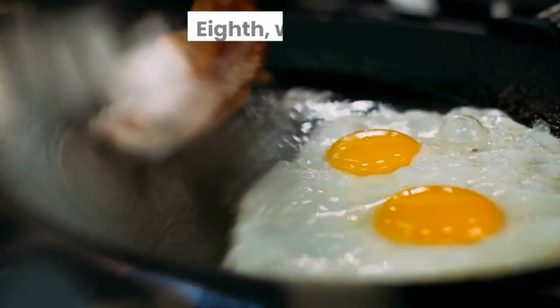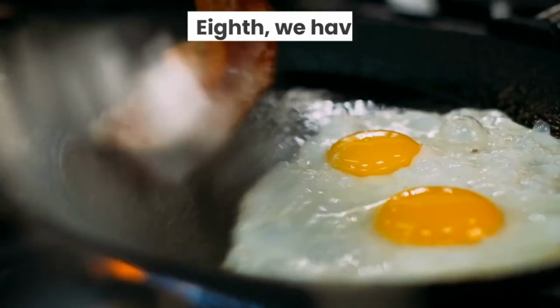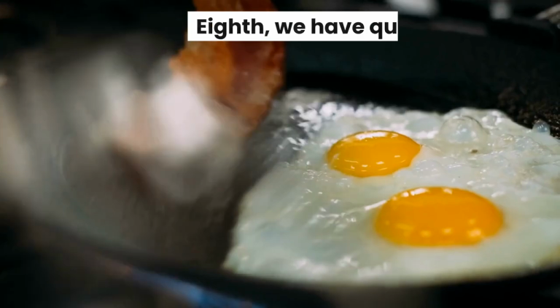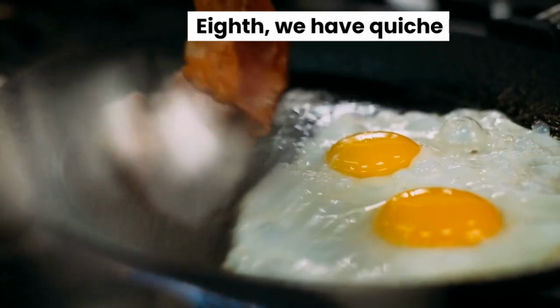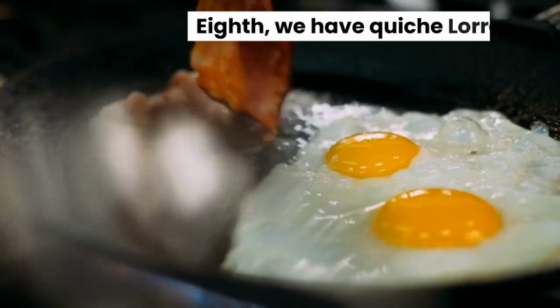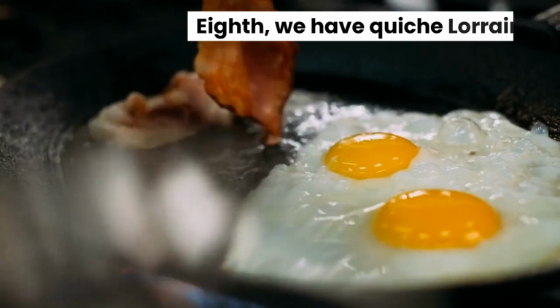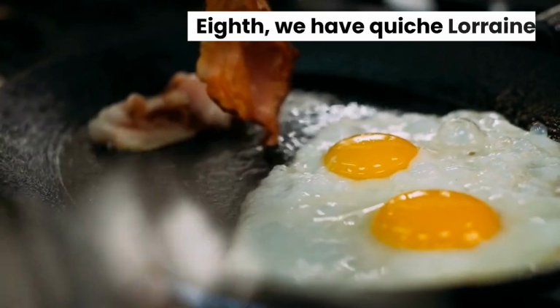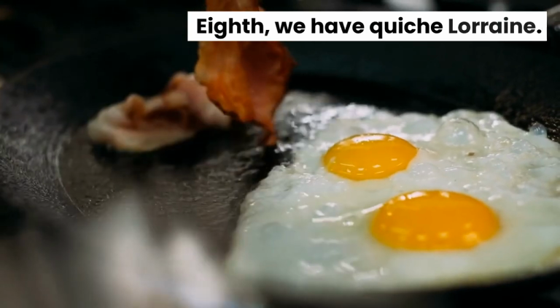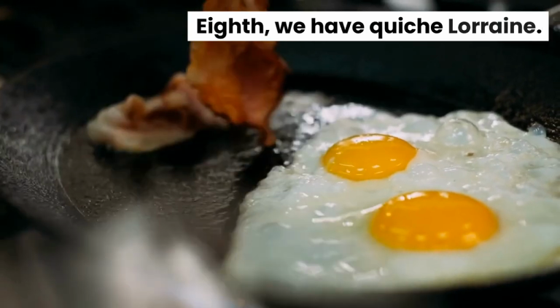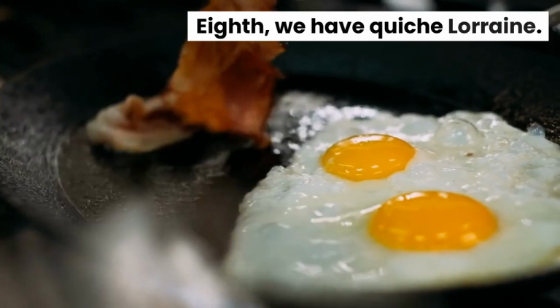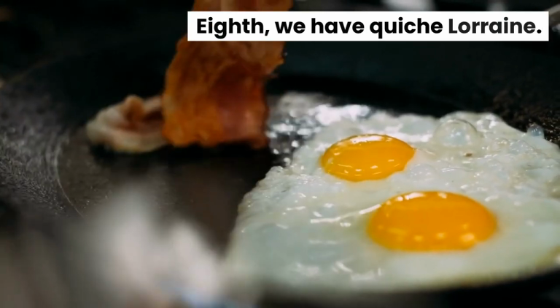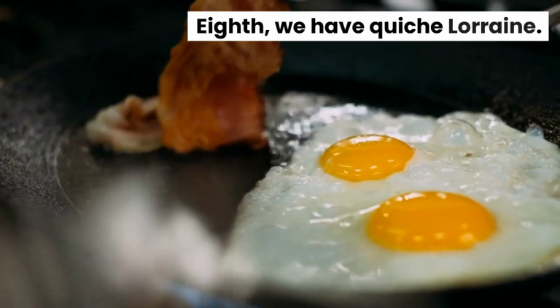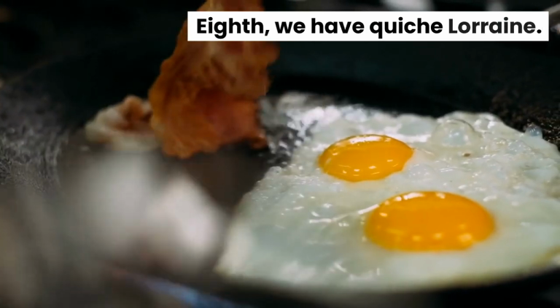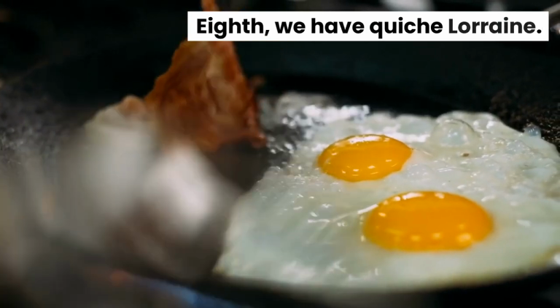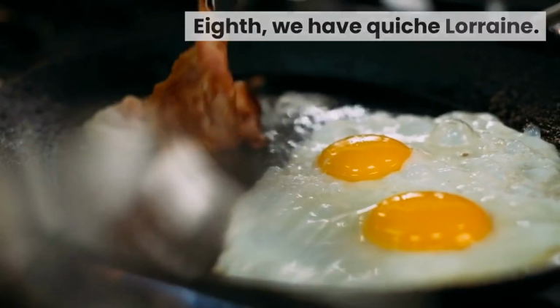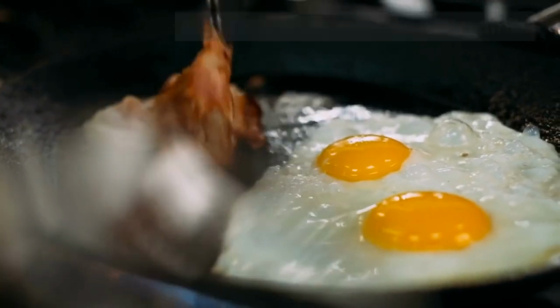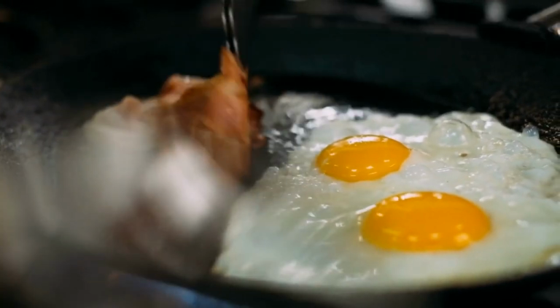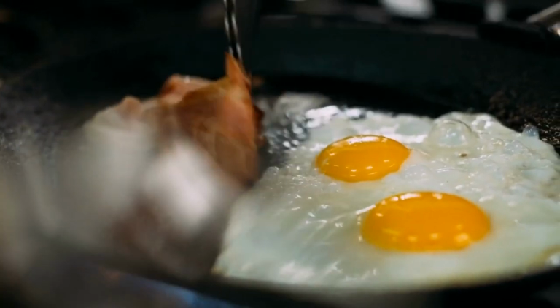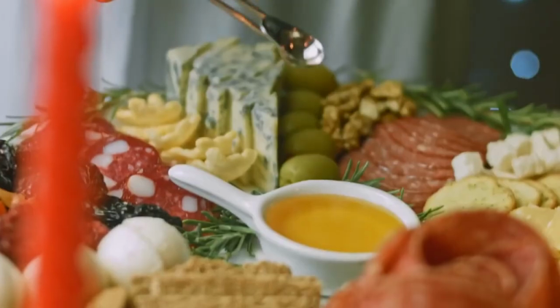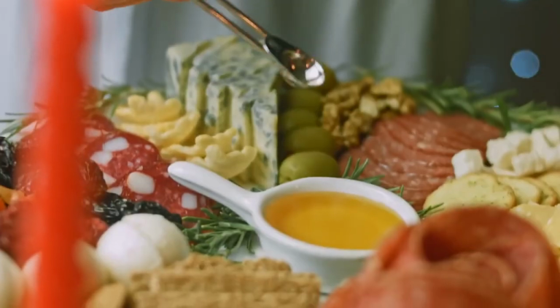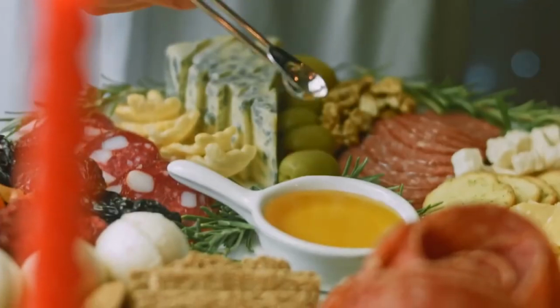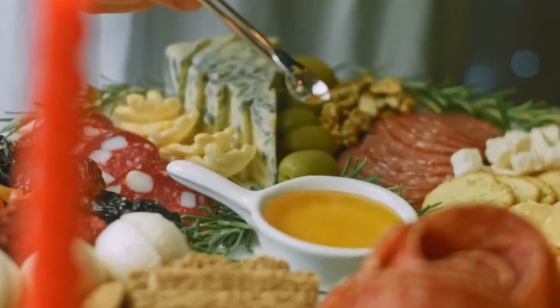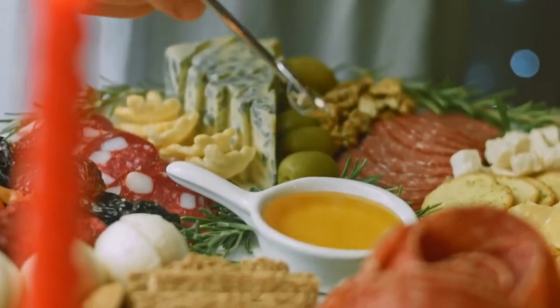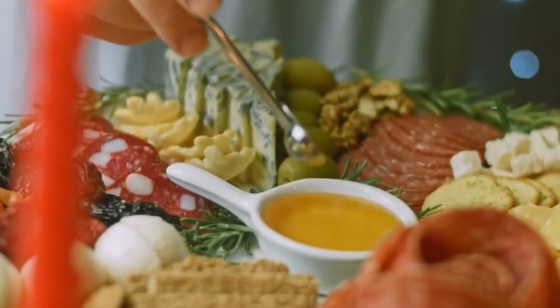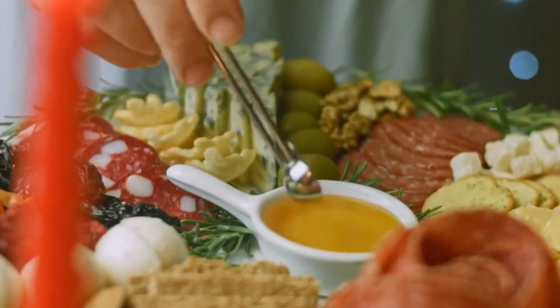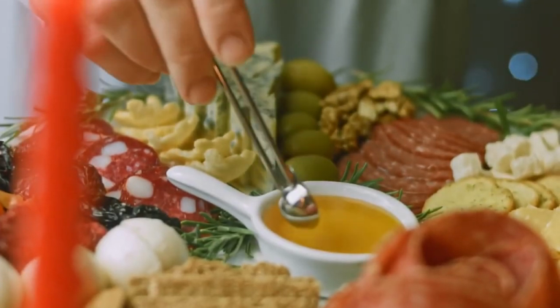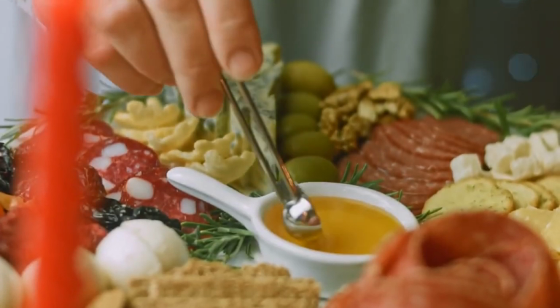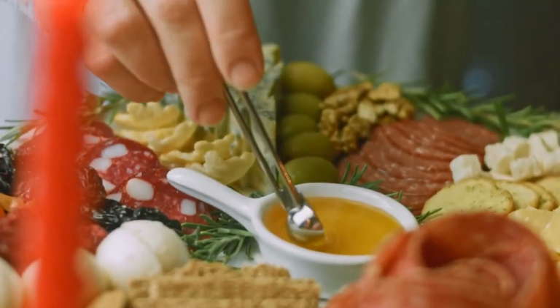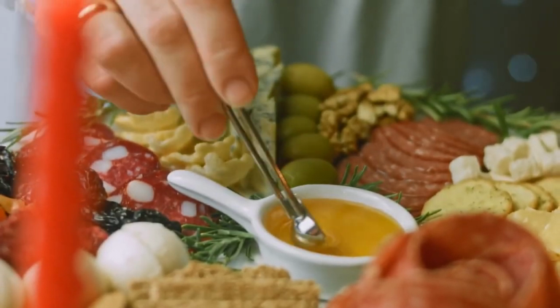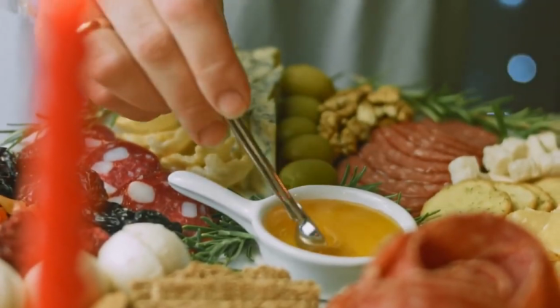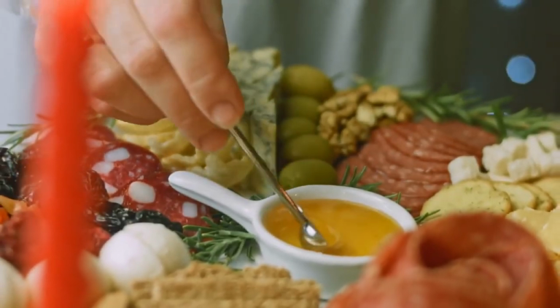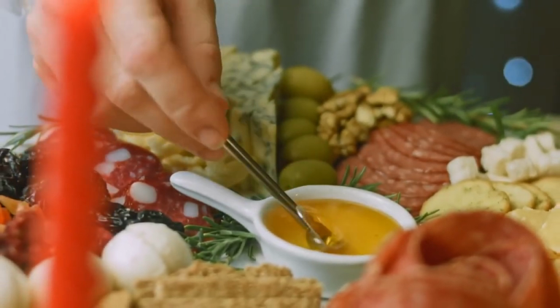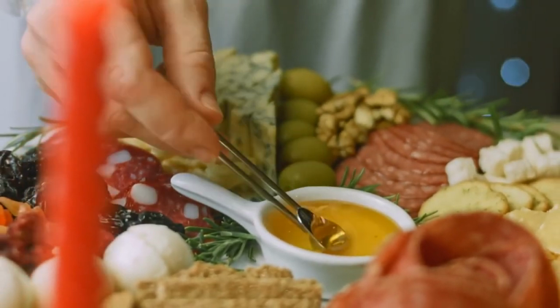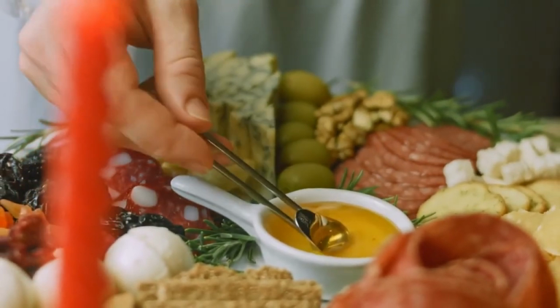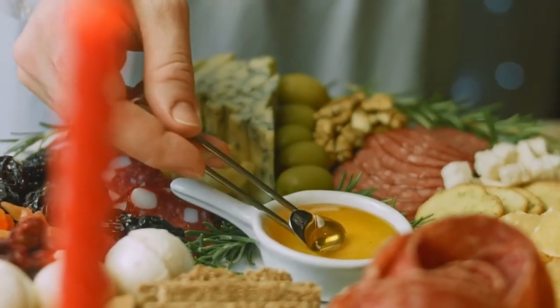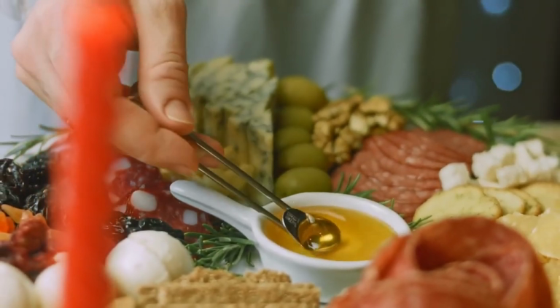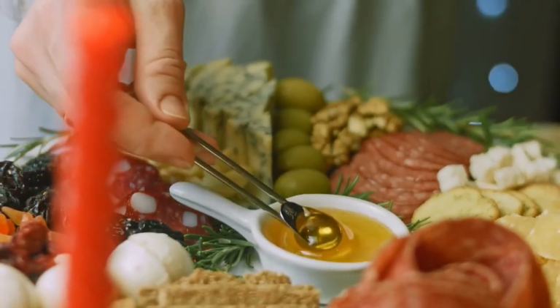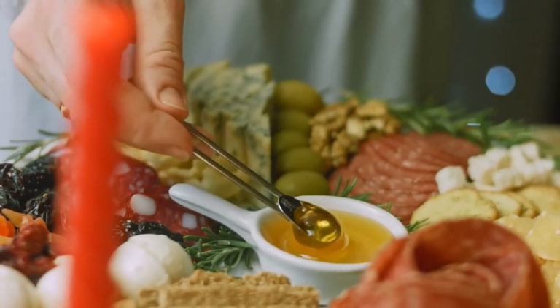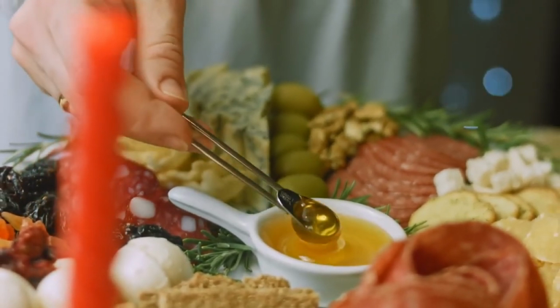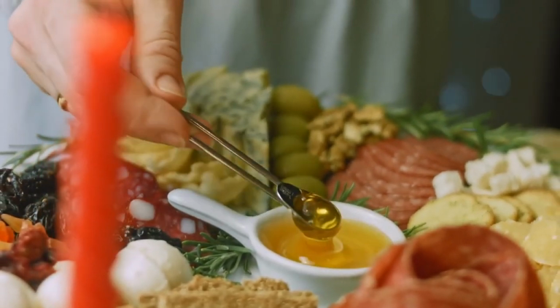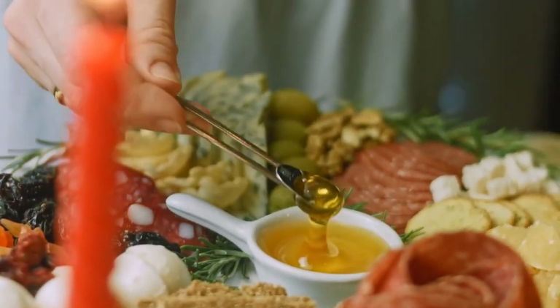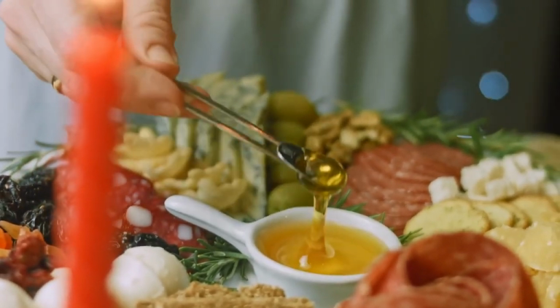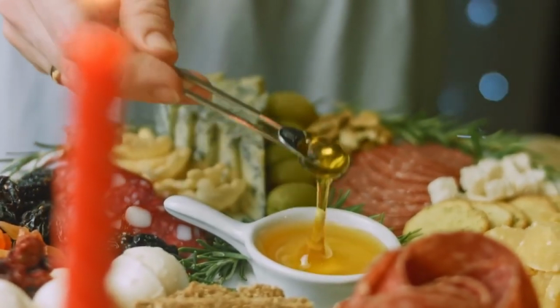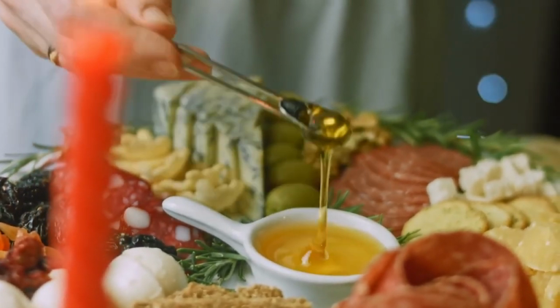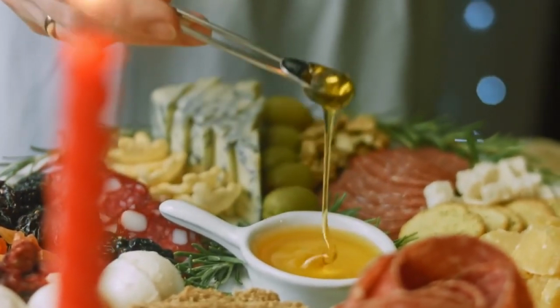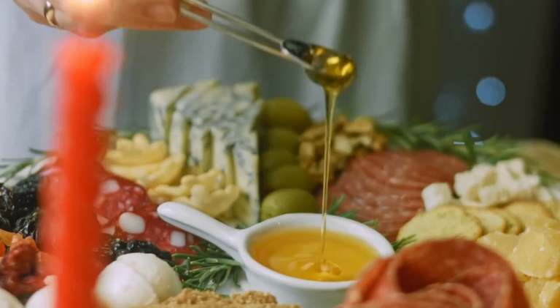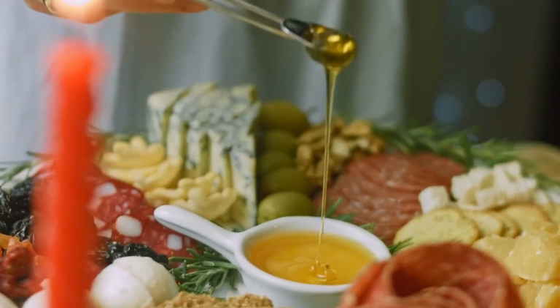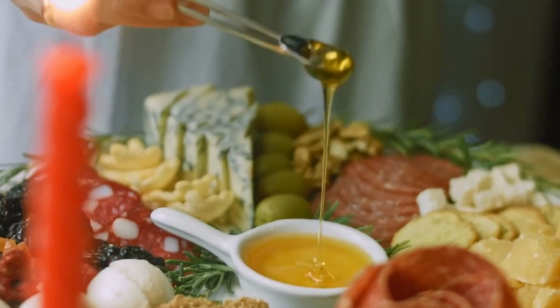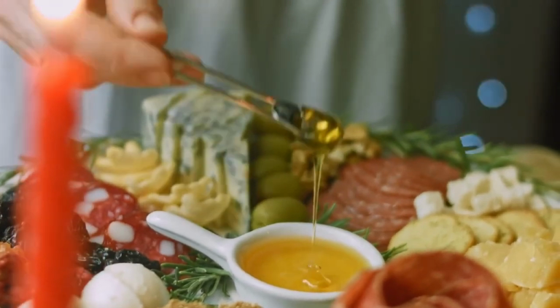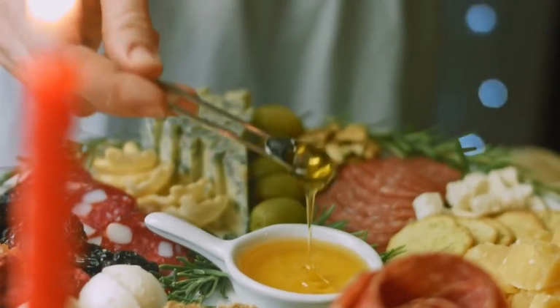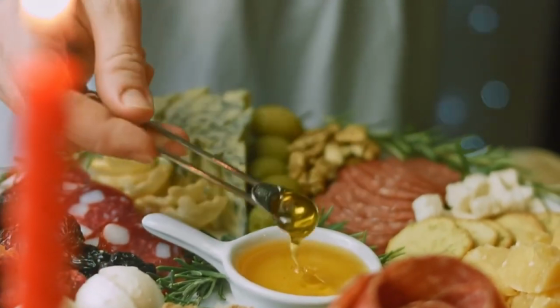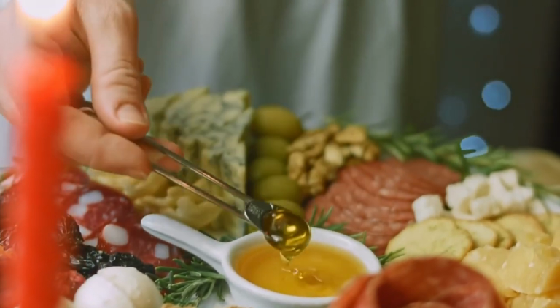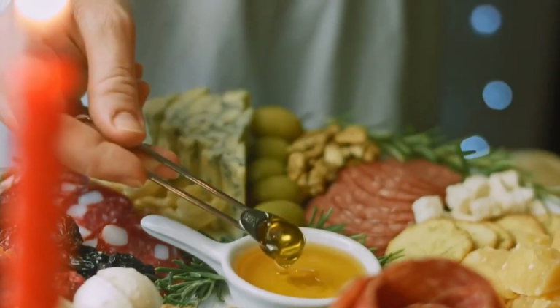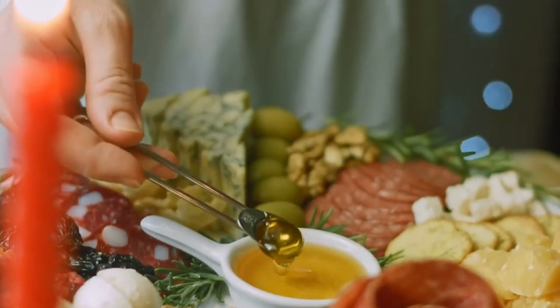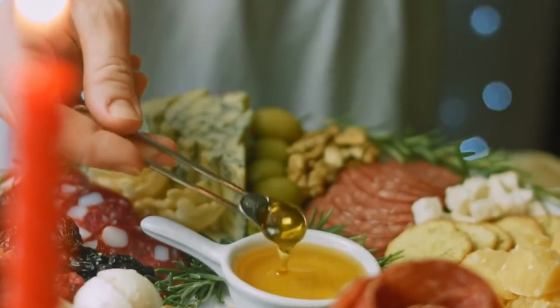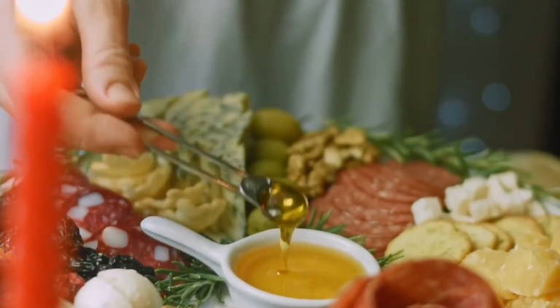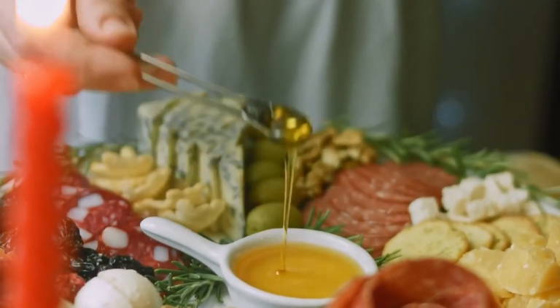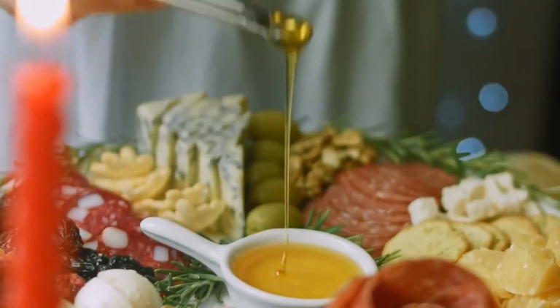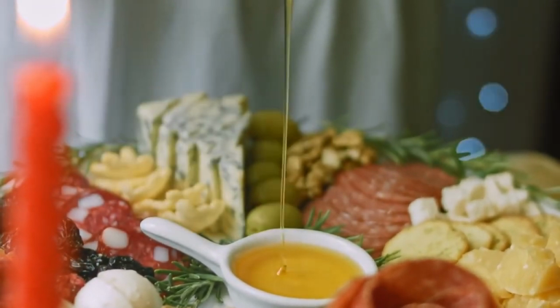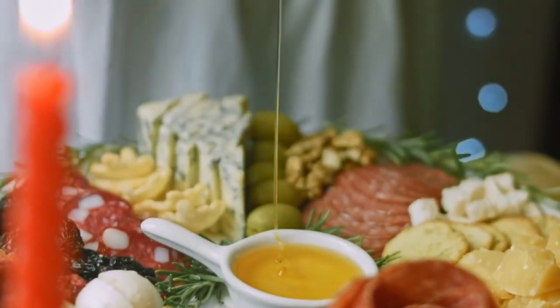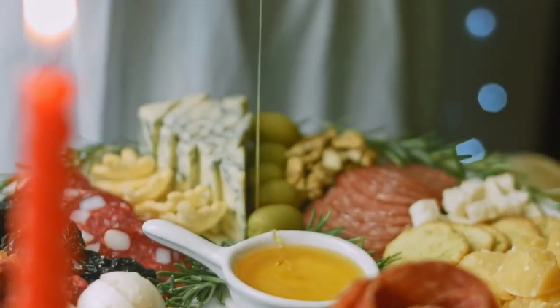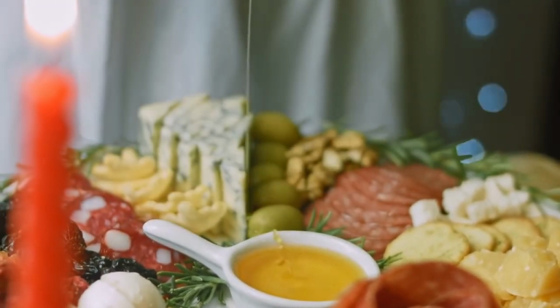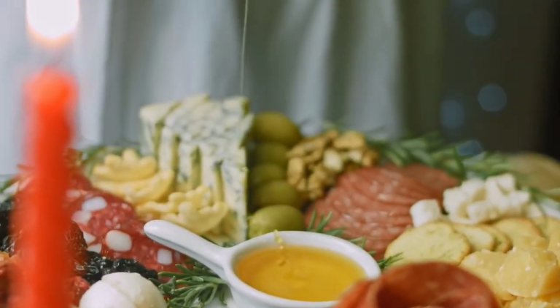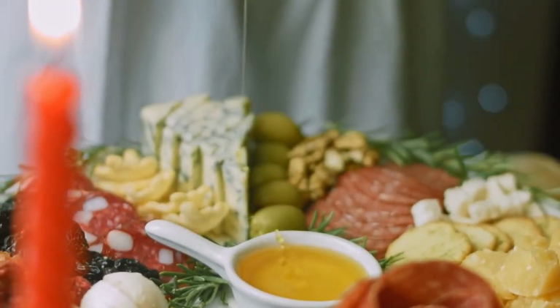Eighth, we have quiche Lorraine. This savory tart is made with bacon, eggs, and cheese, and is usually served as a light lunch or dinner.